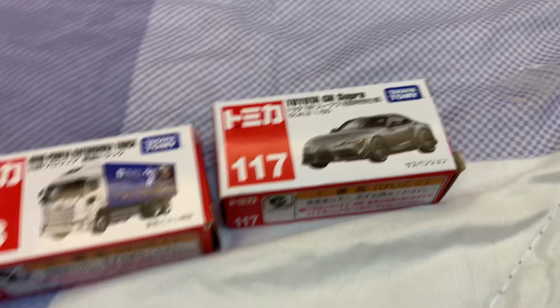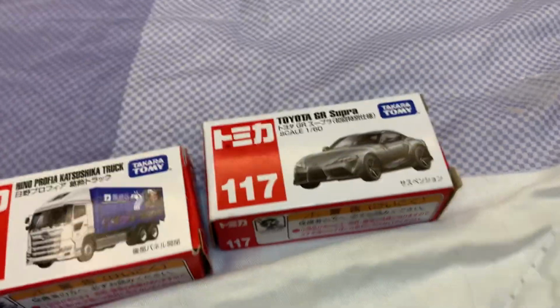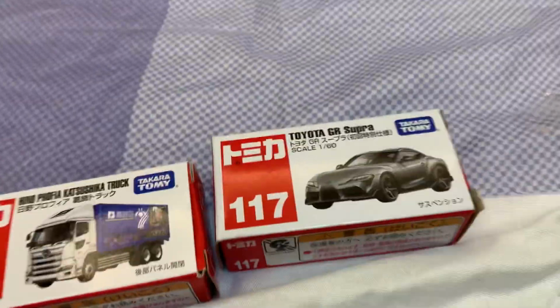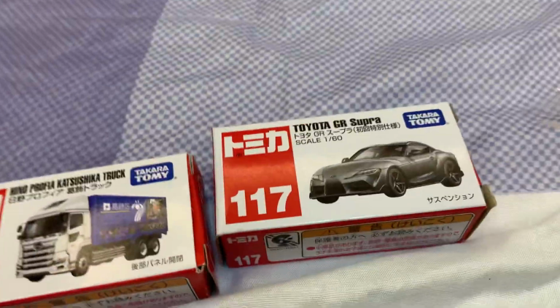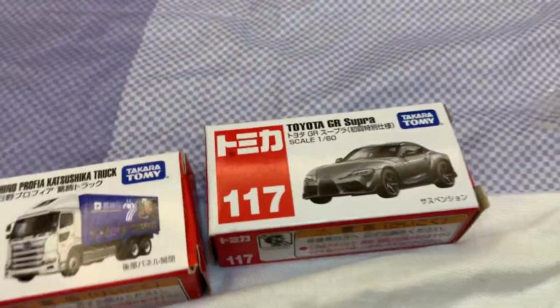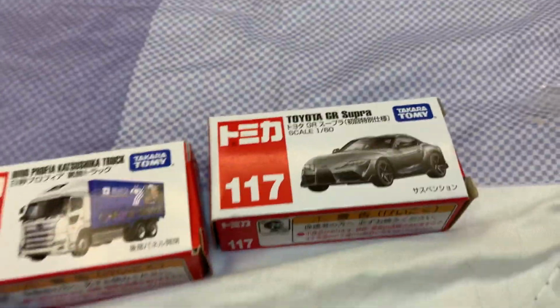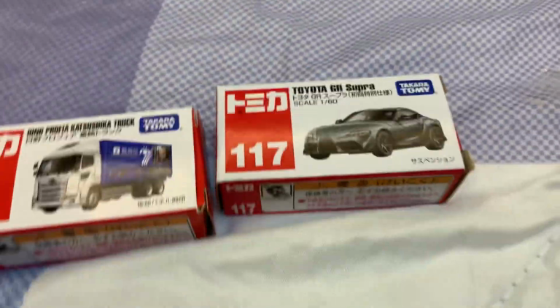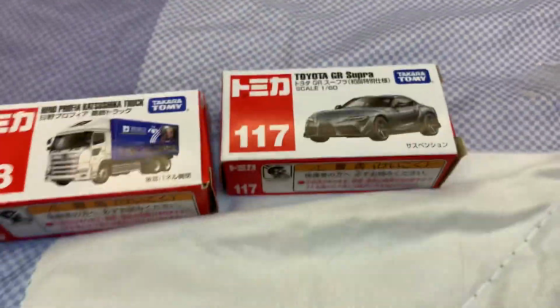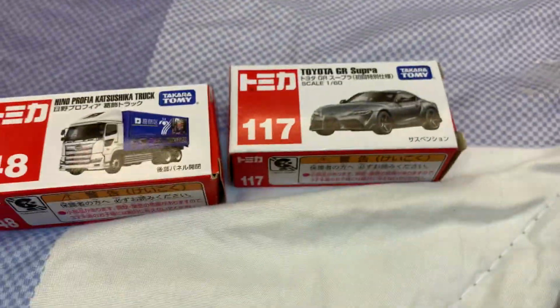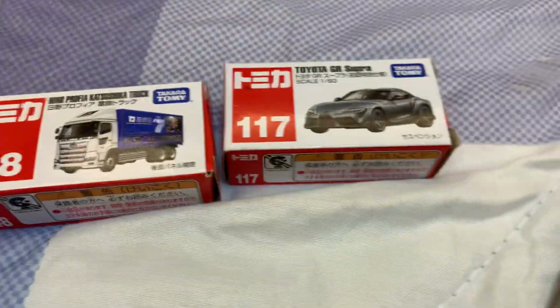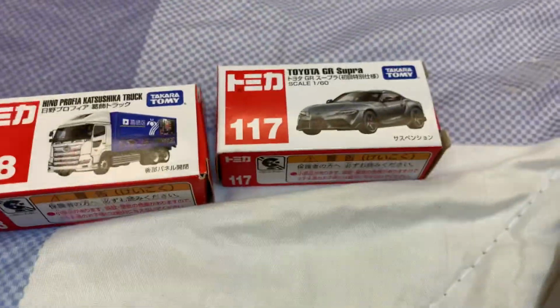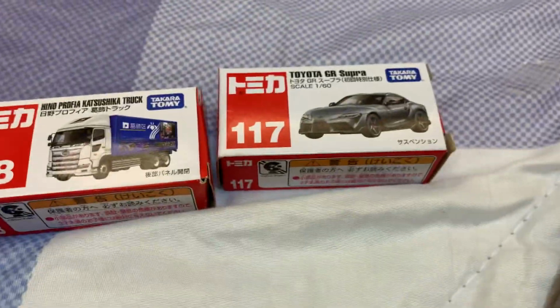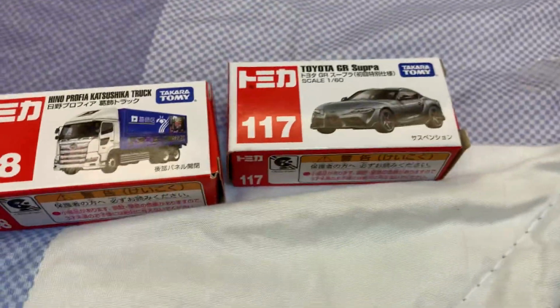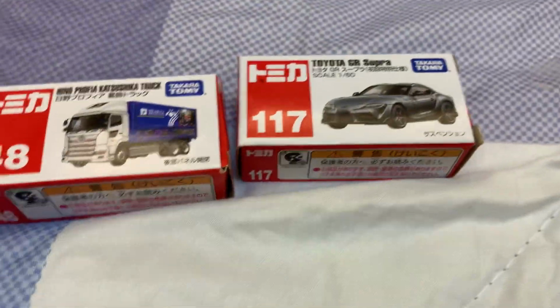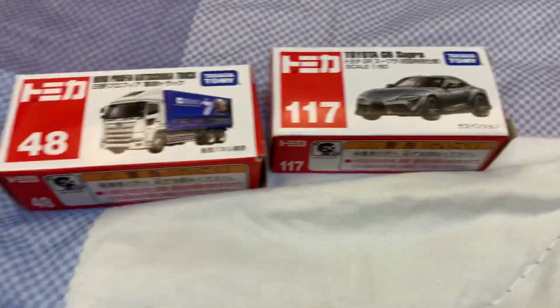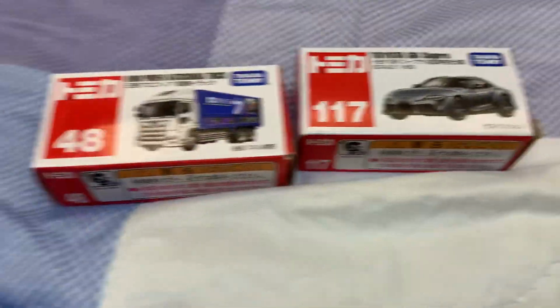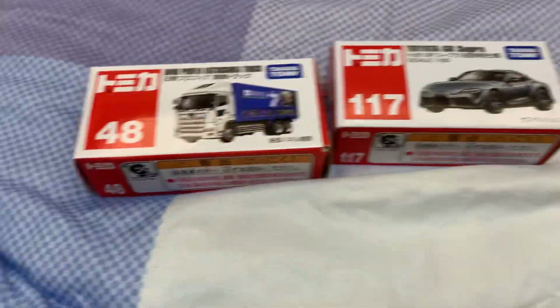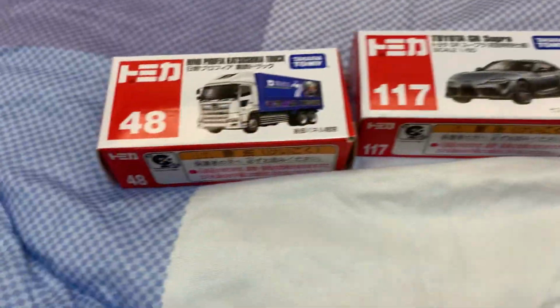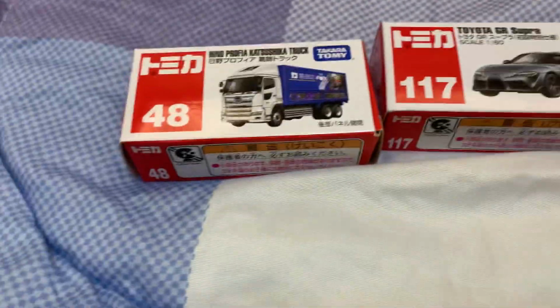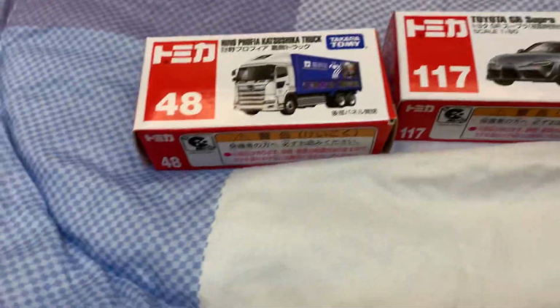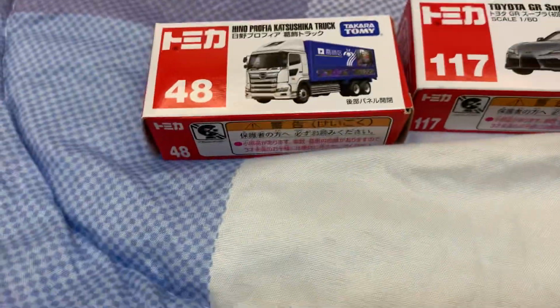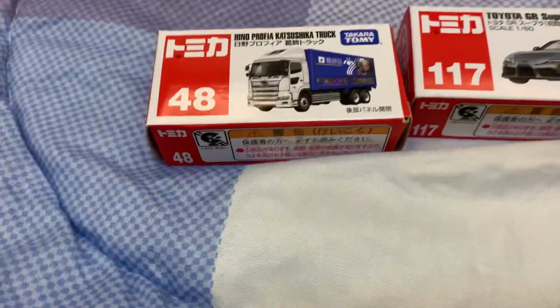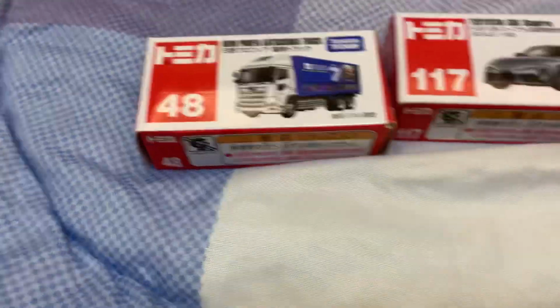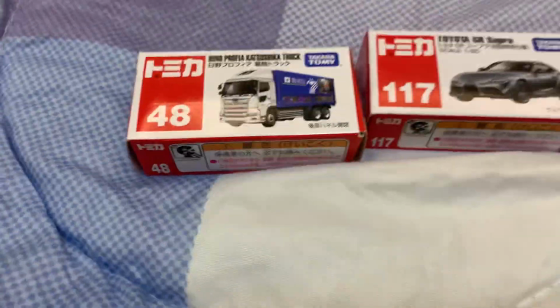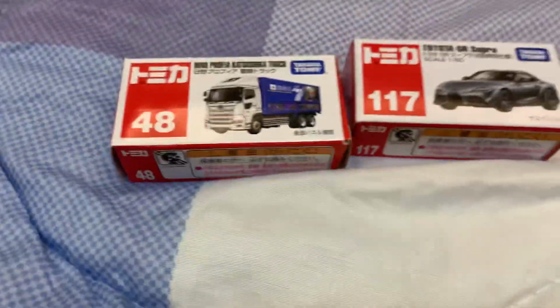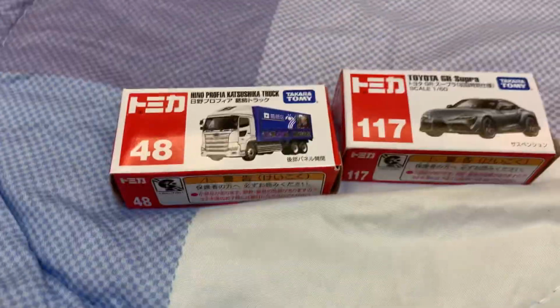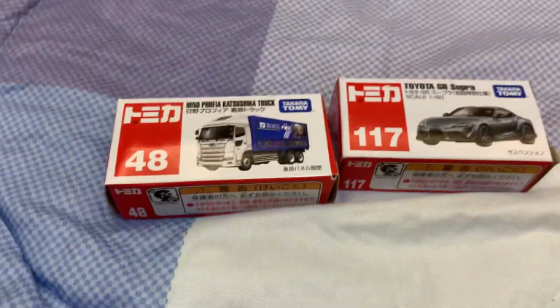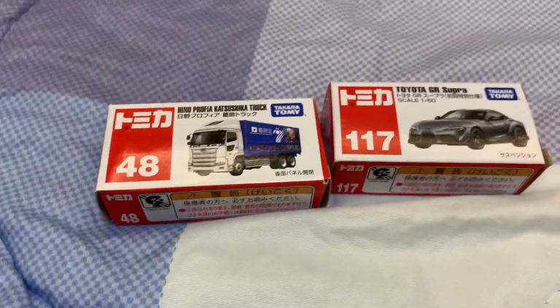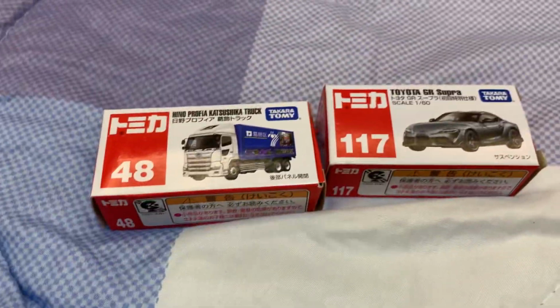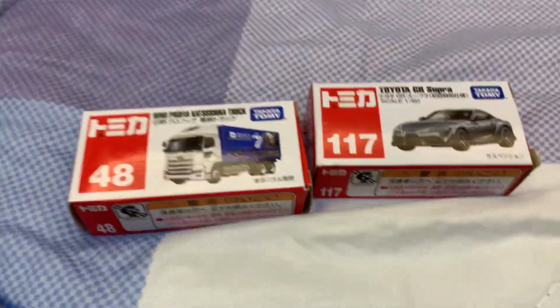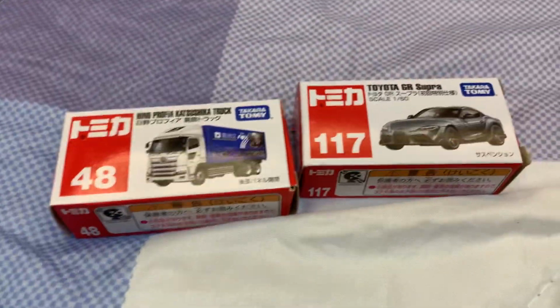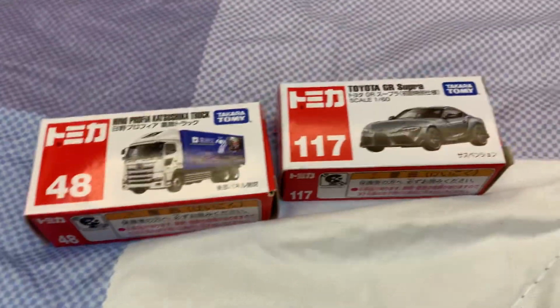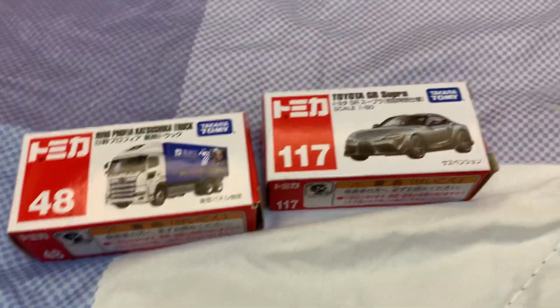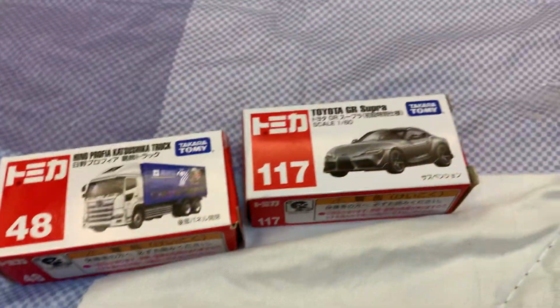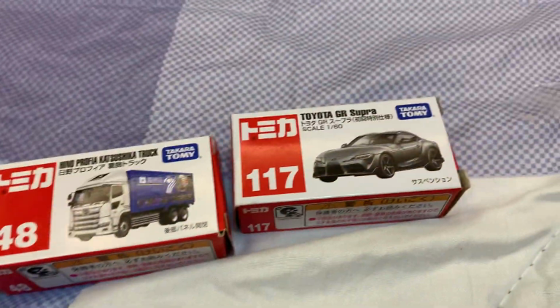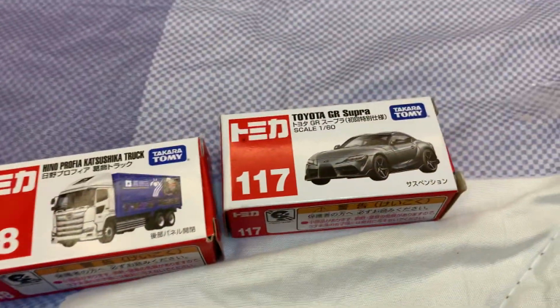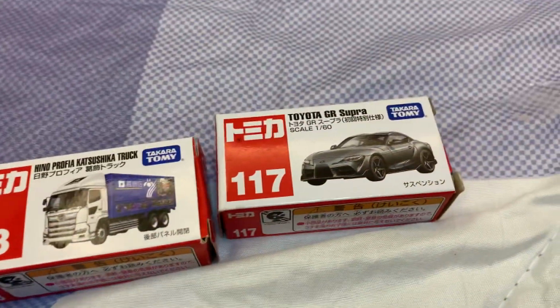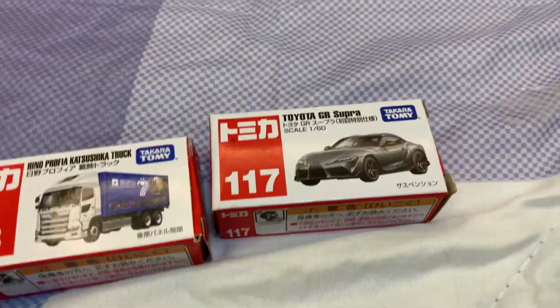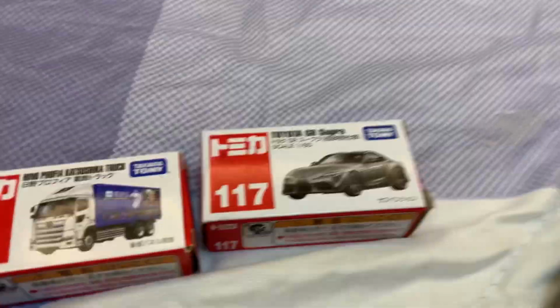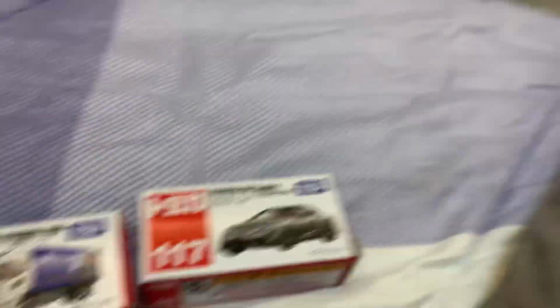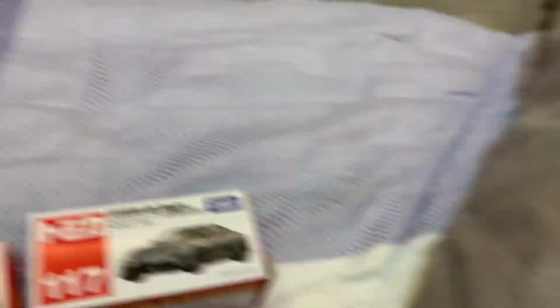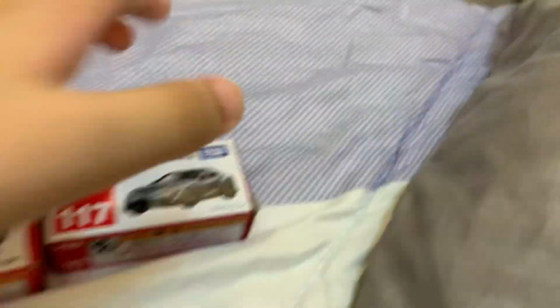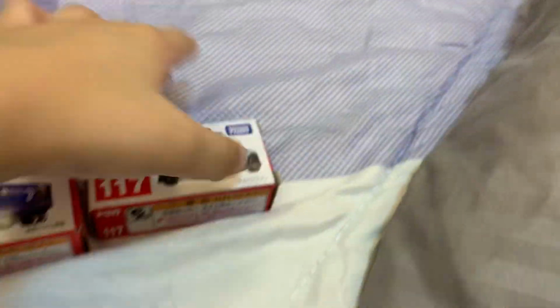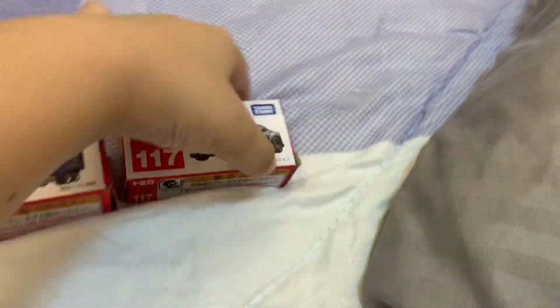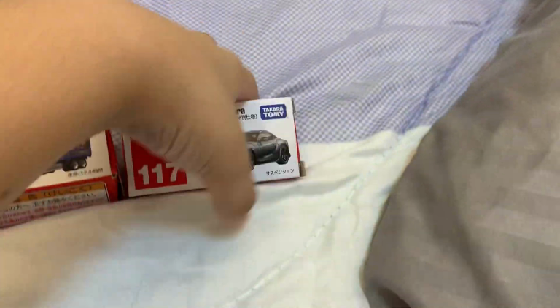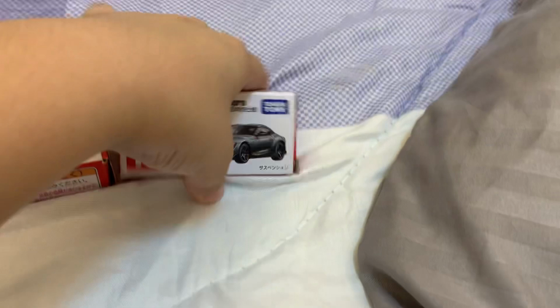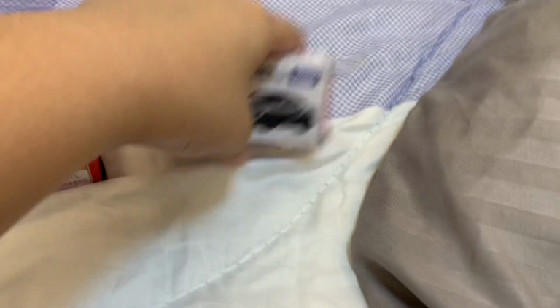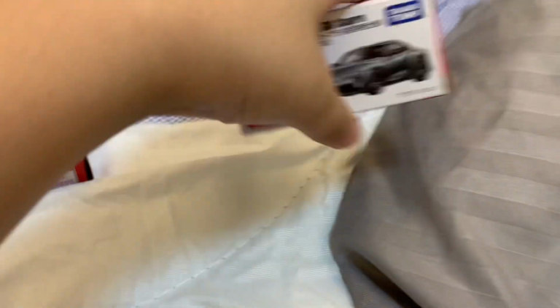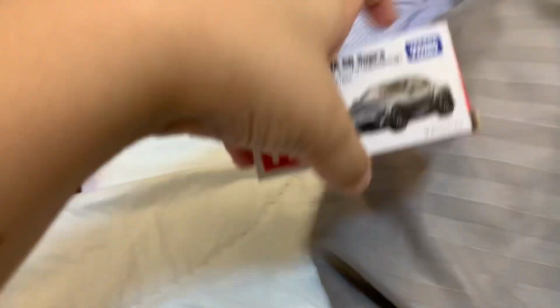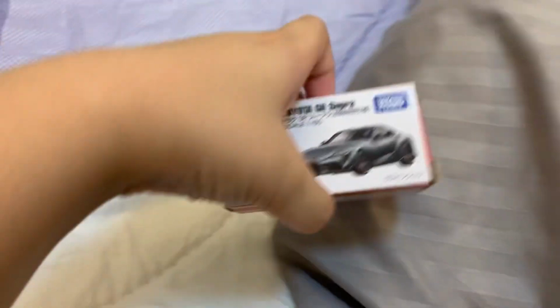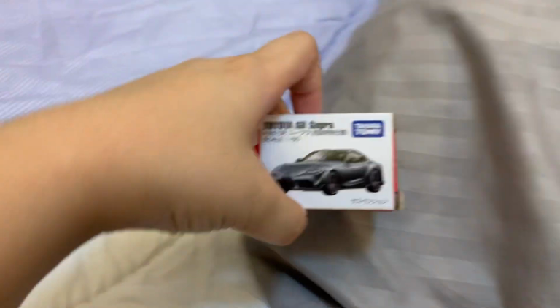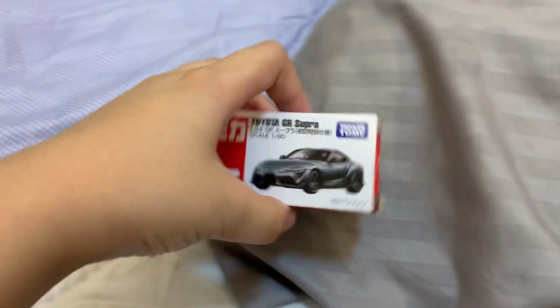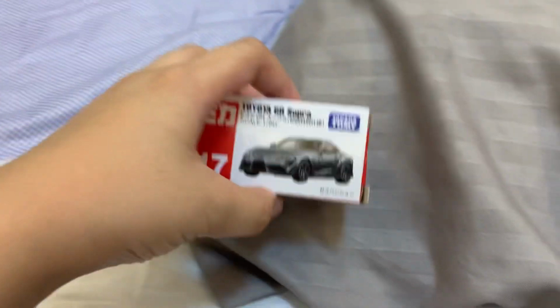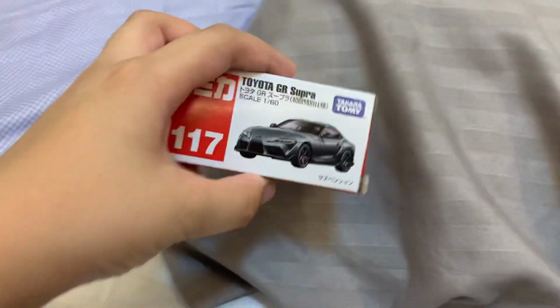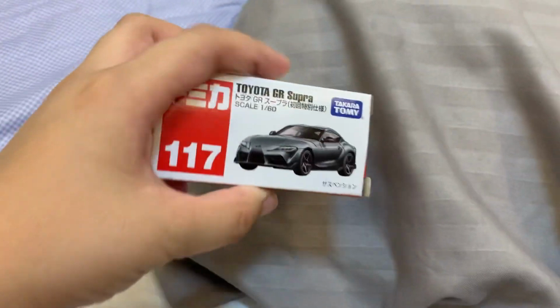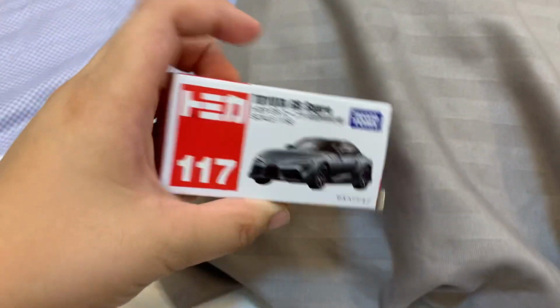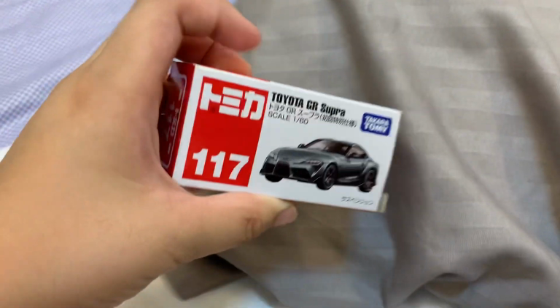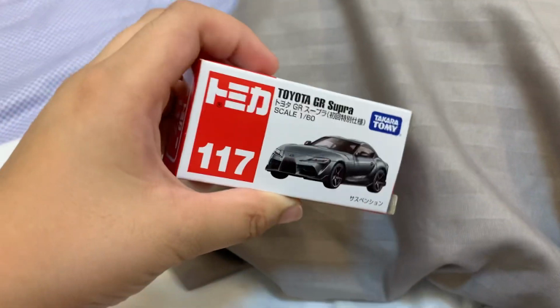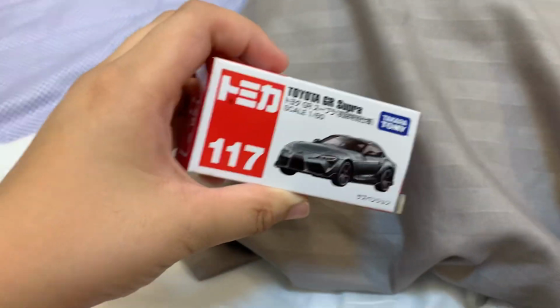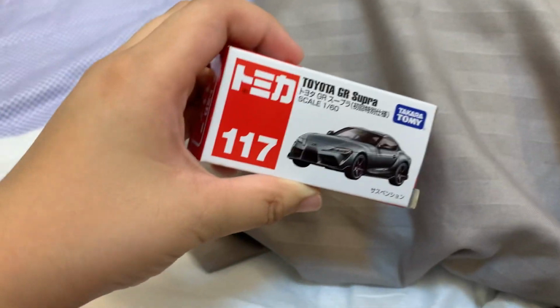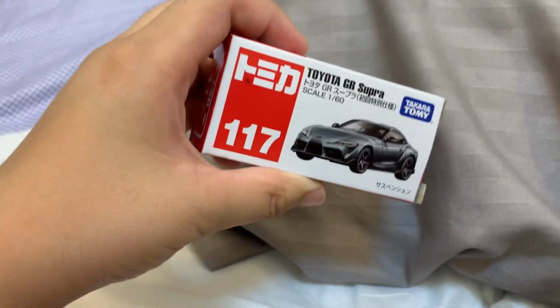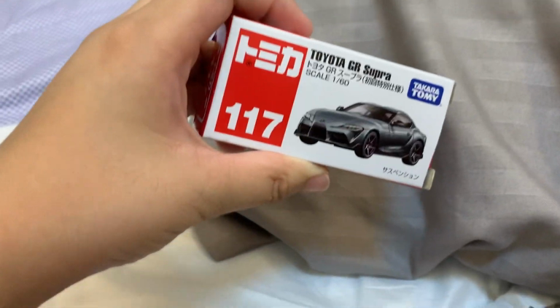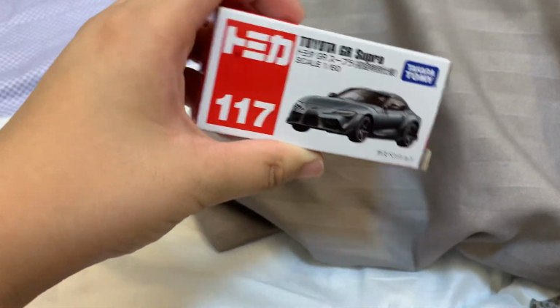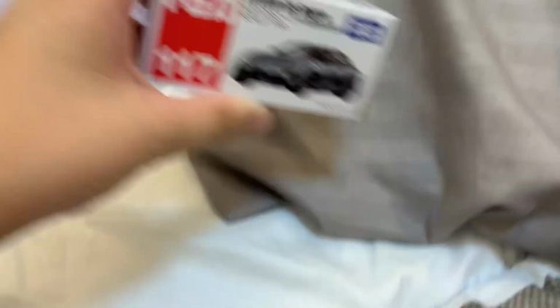Guys, this is my Tomica collection here. So let's unbox the Dio, the GR Super Tomica color.